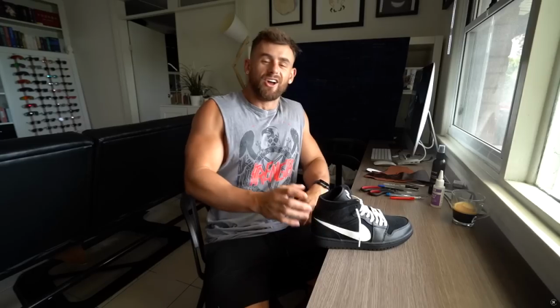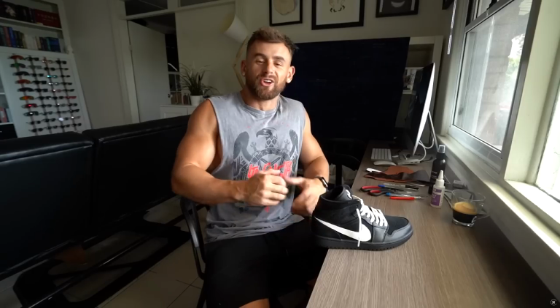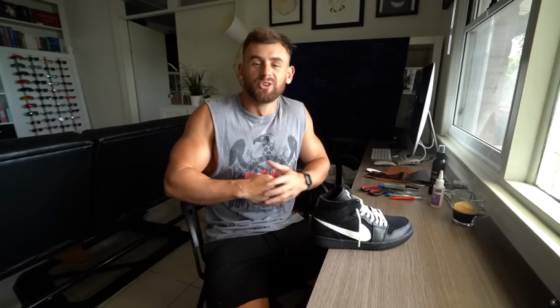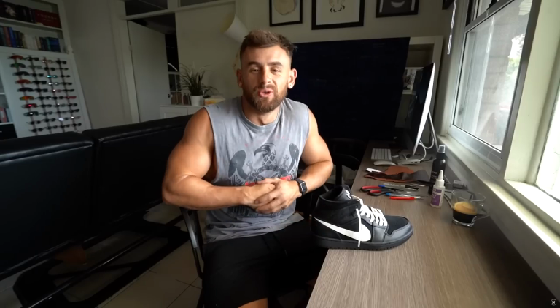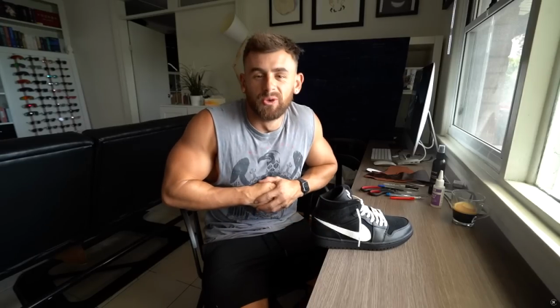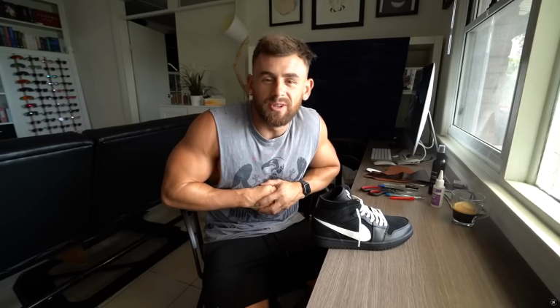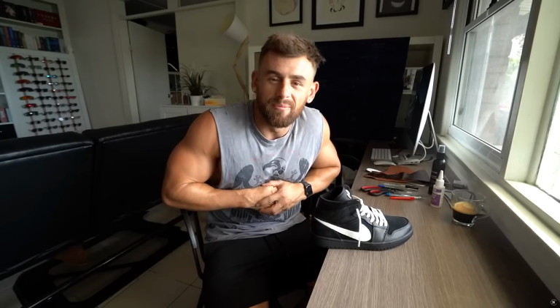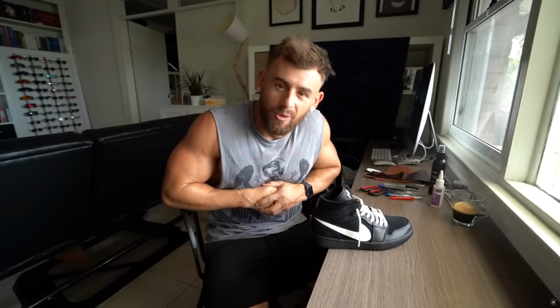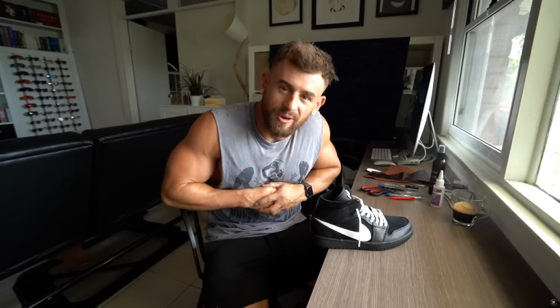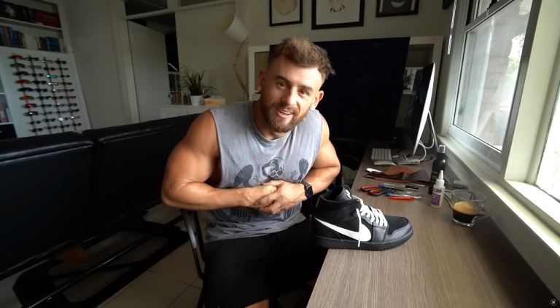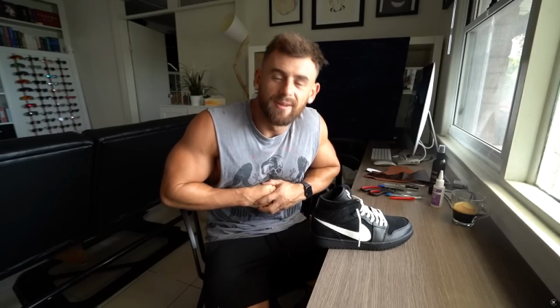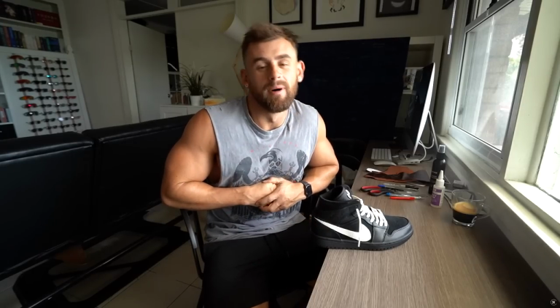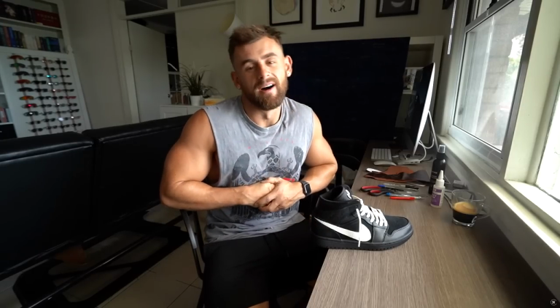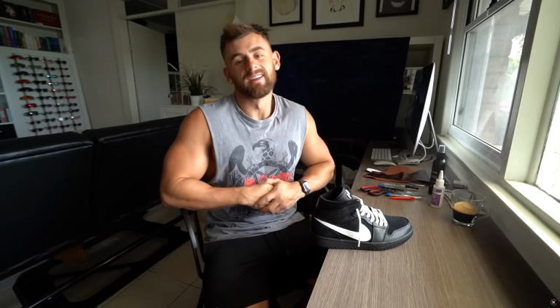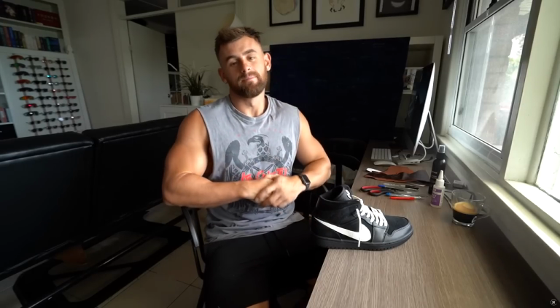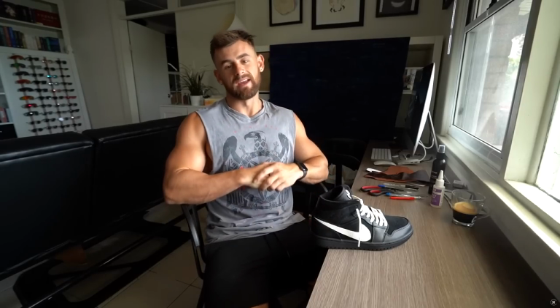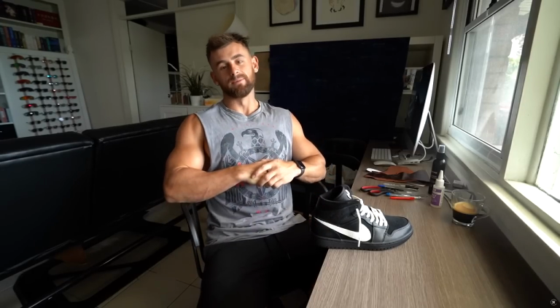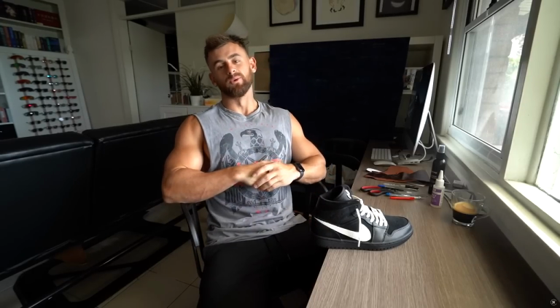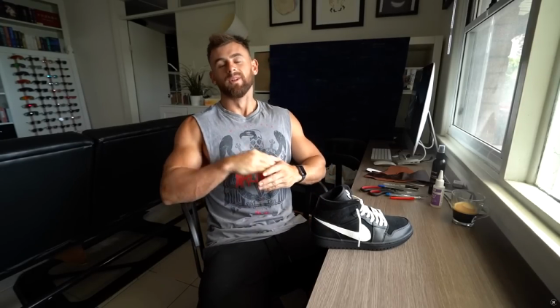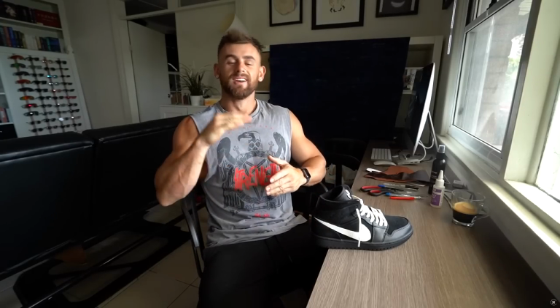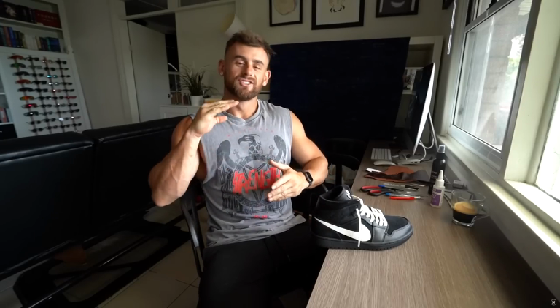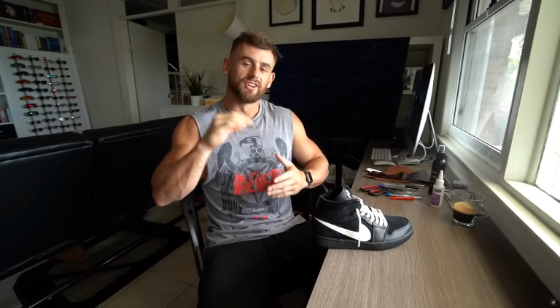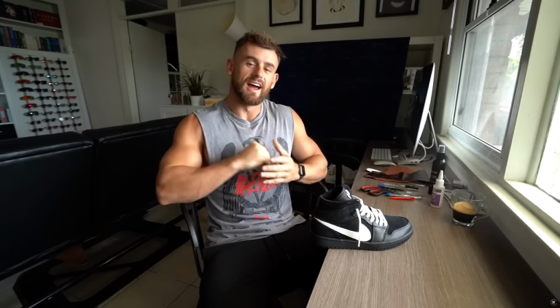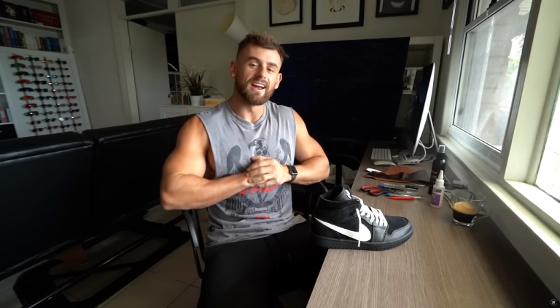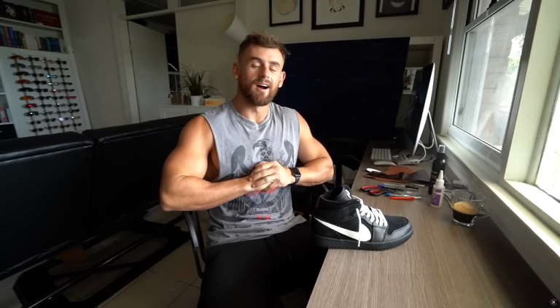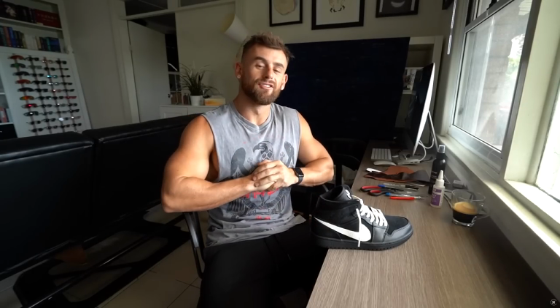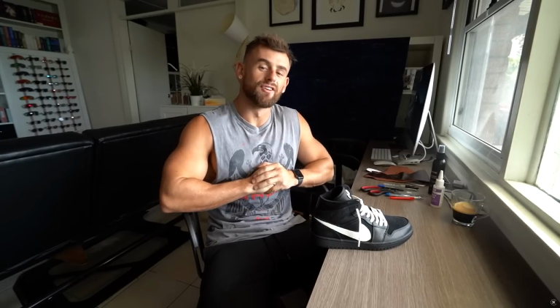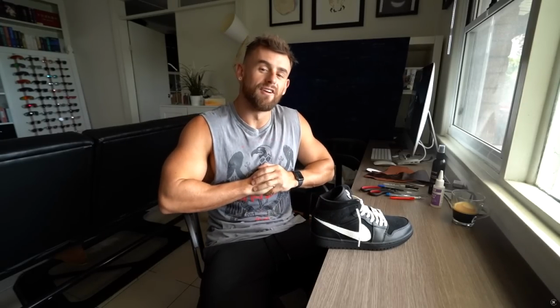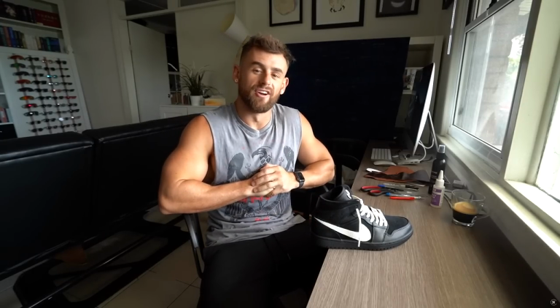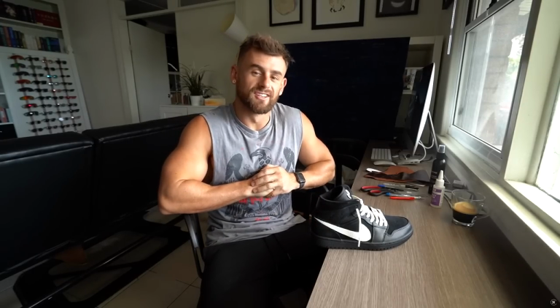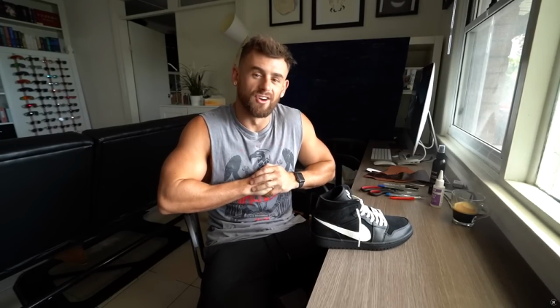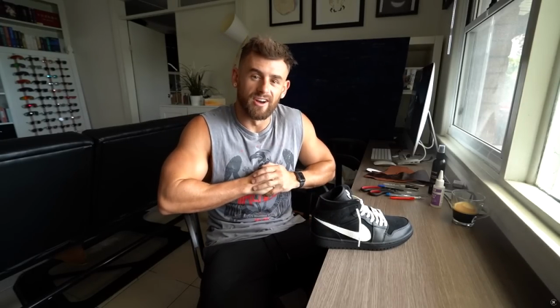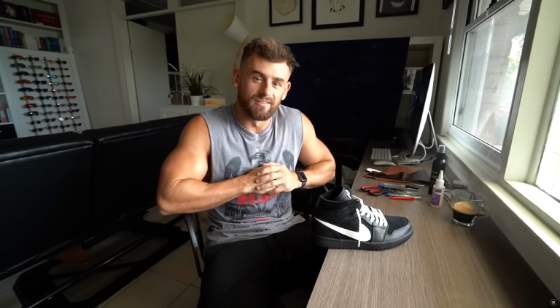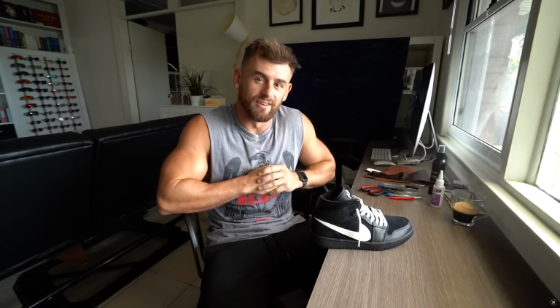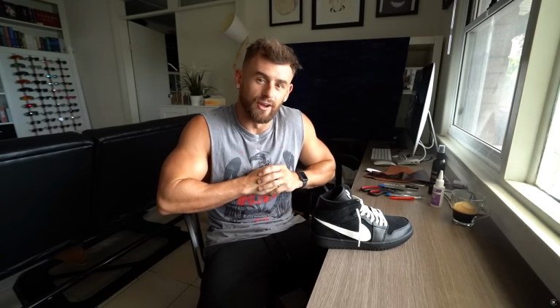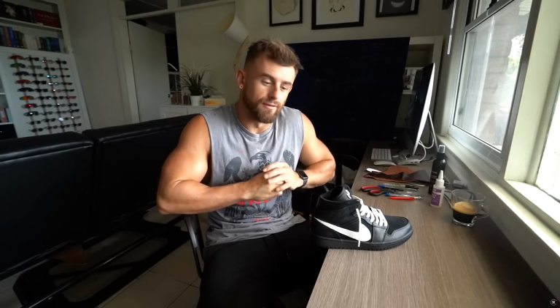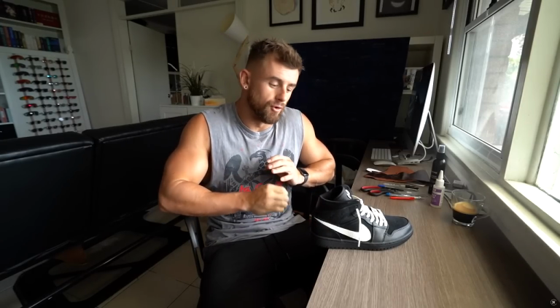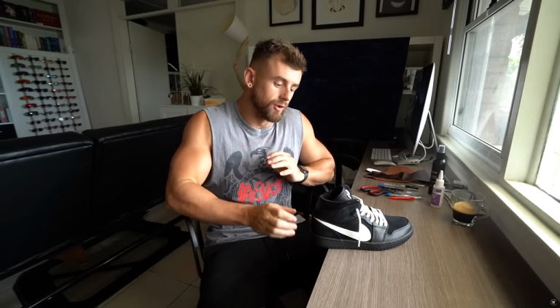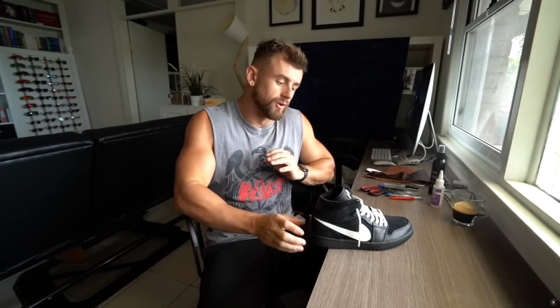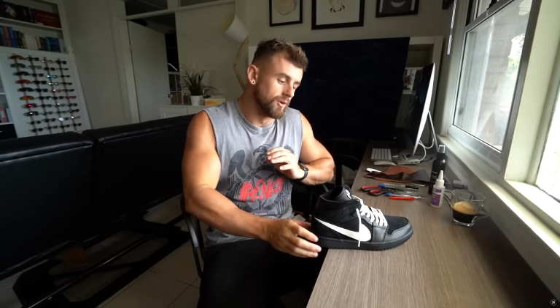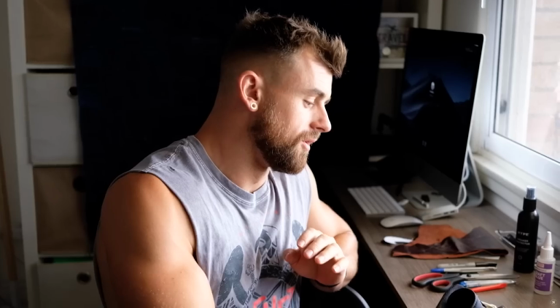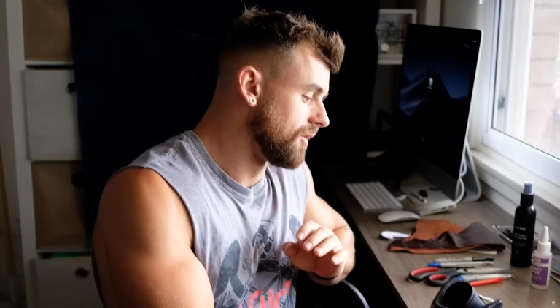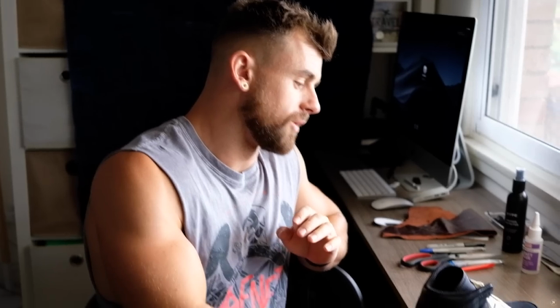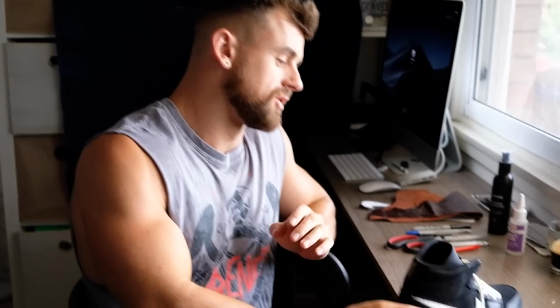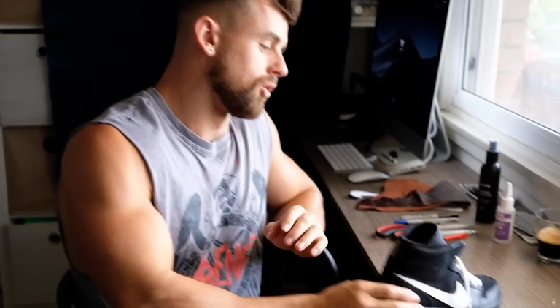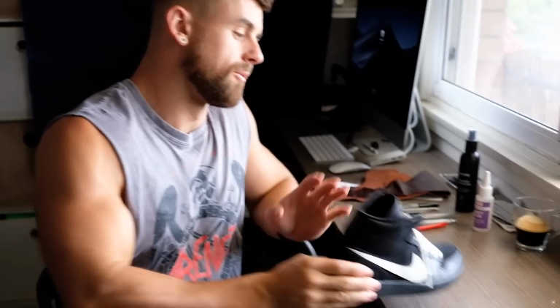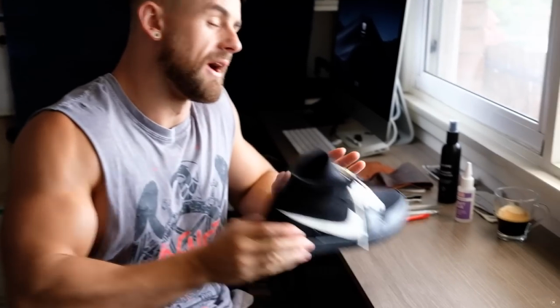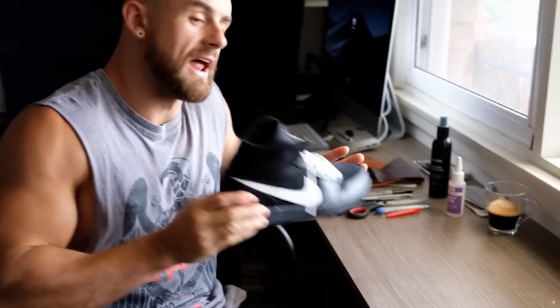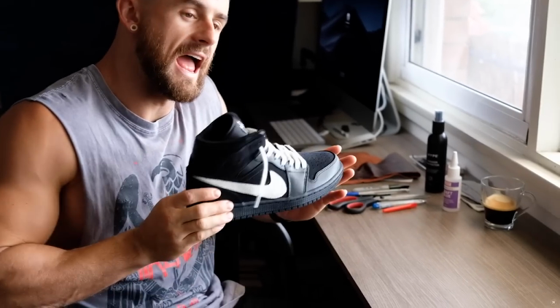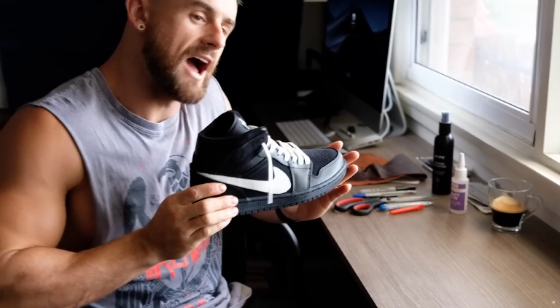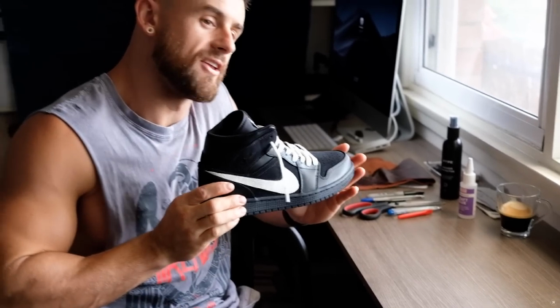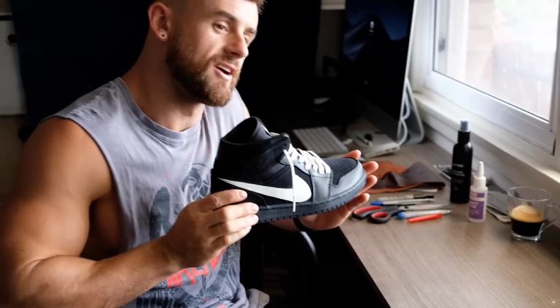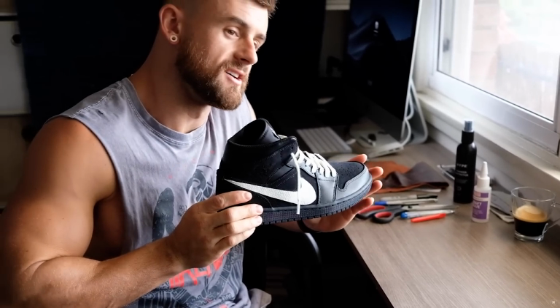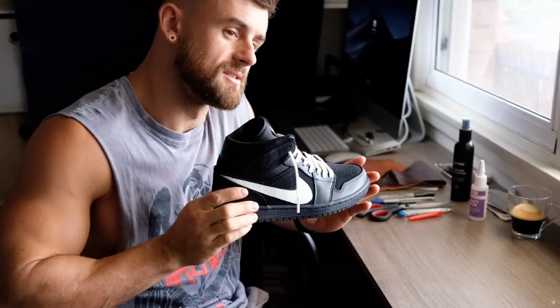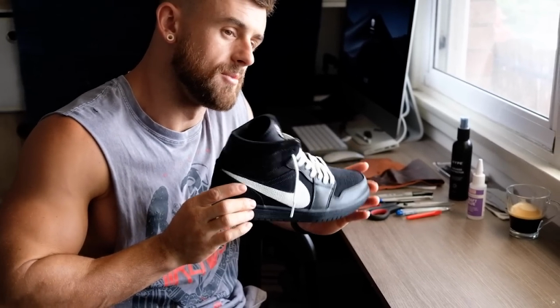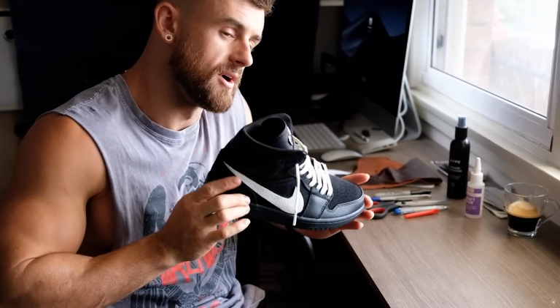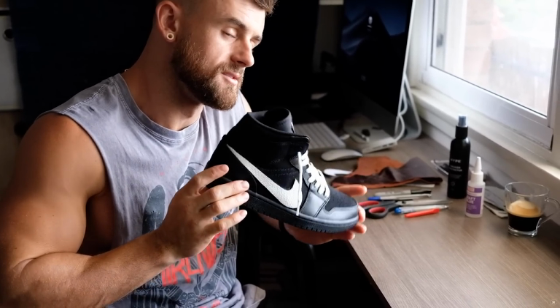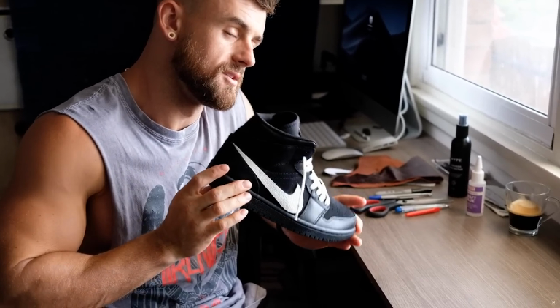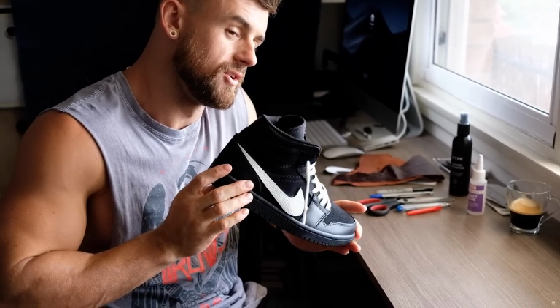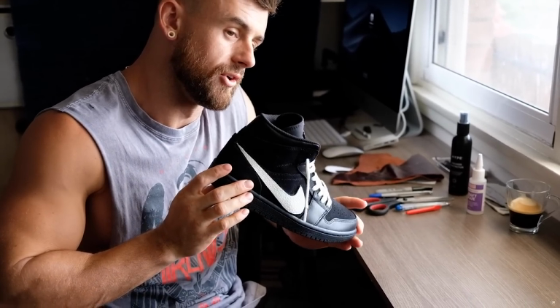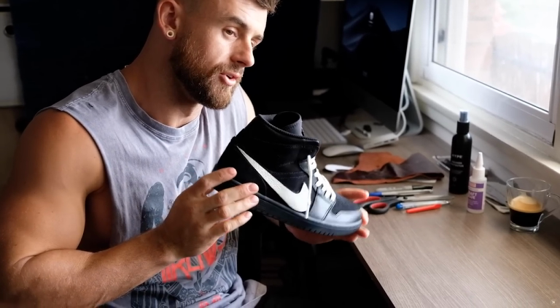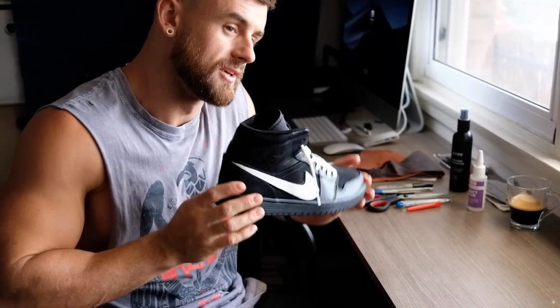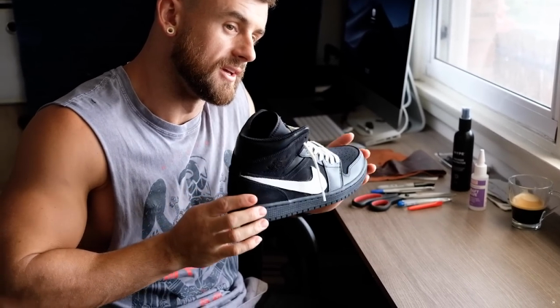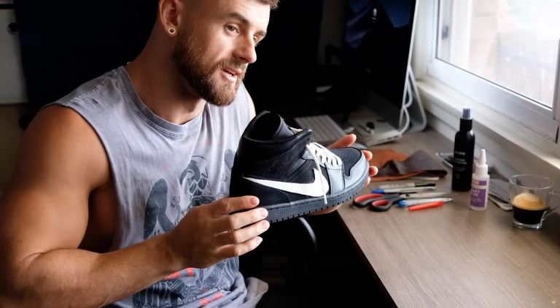Good morning party people. Today I've got a very exciting video for you. We're talking about how to customize your own kicks.